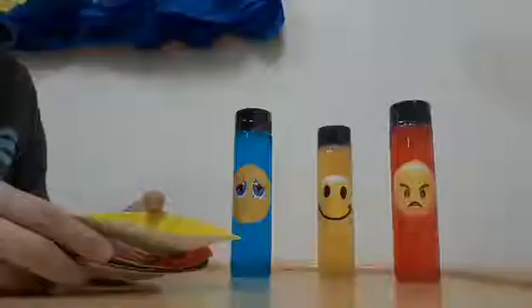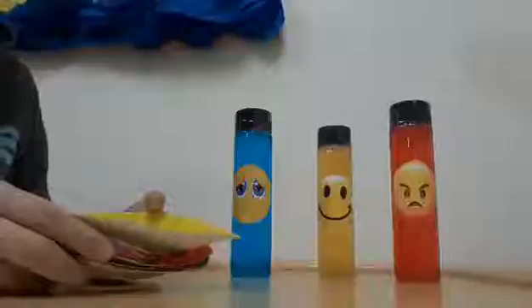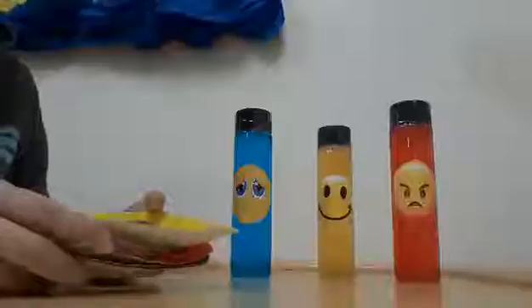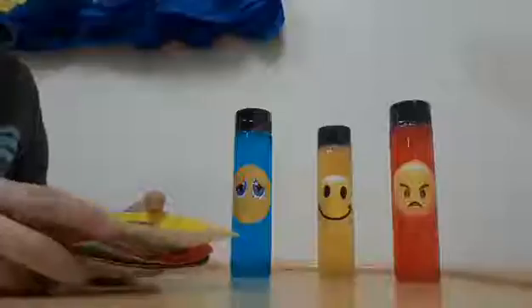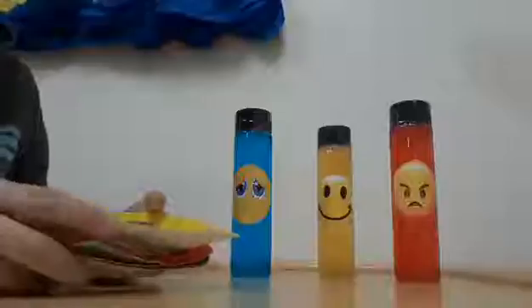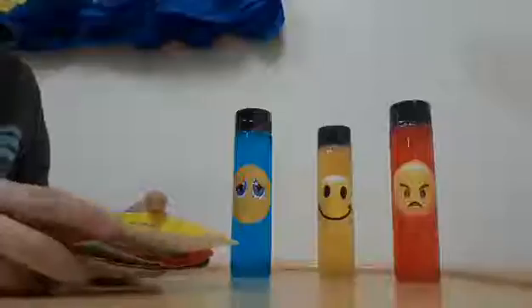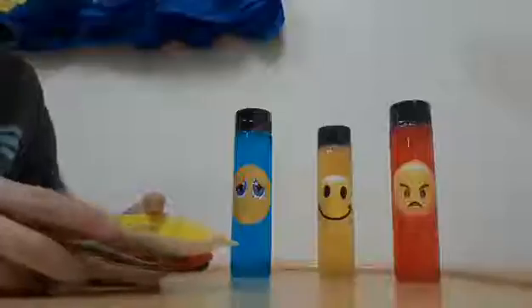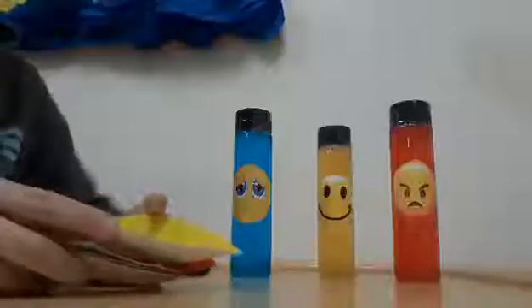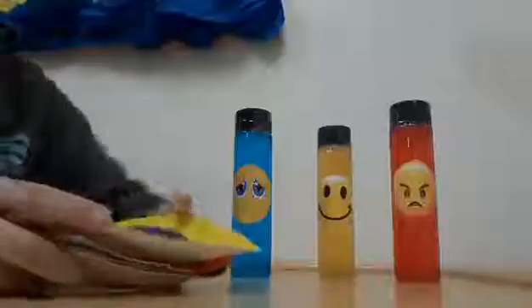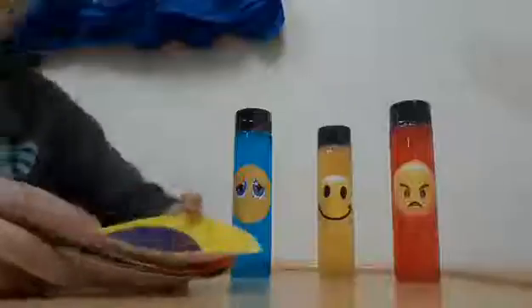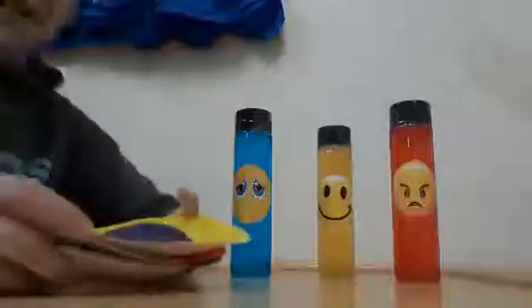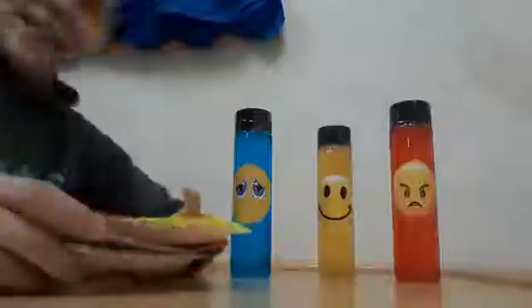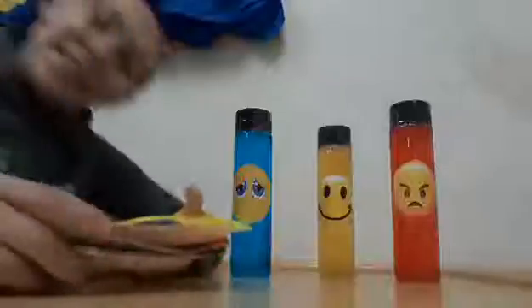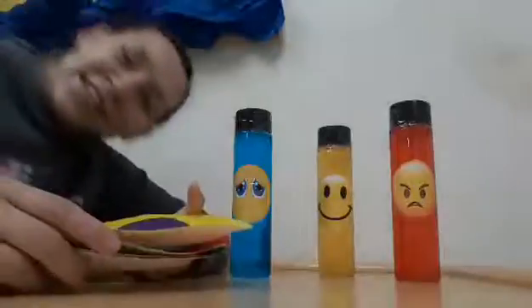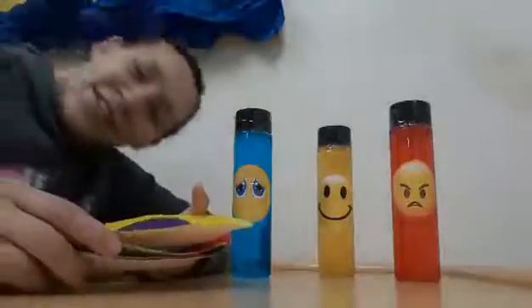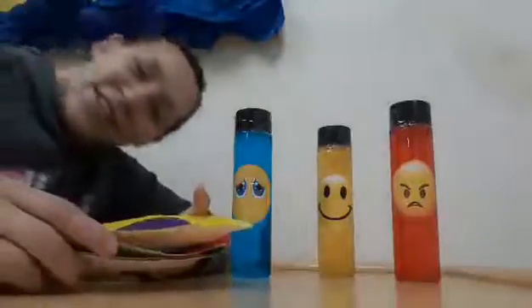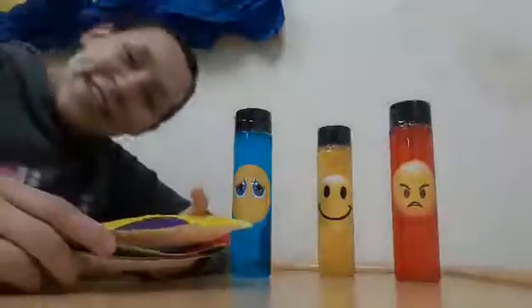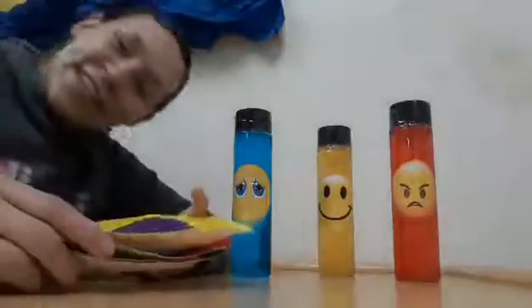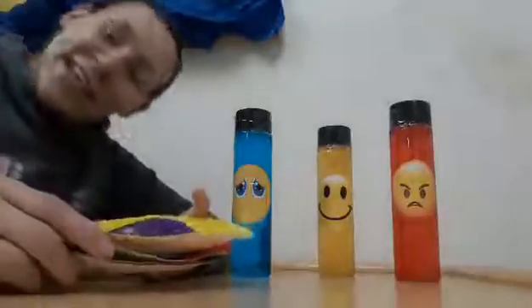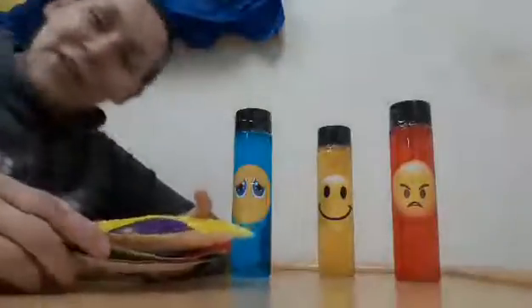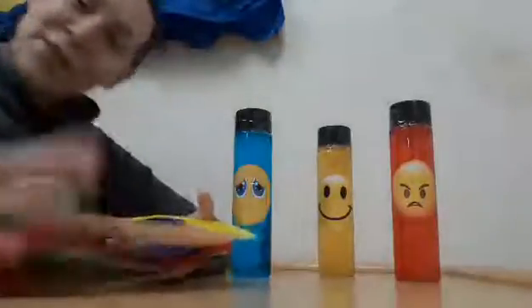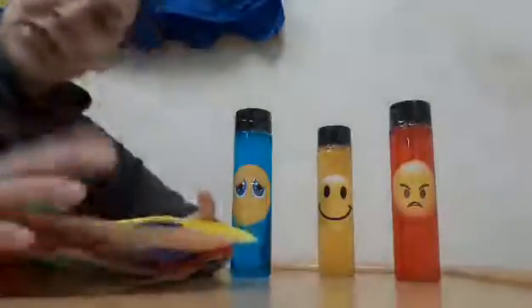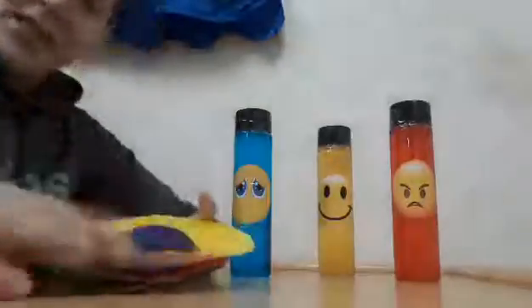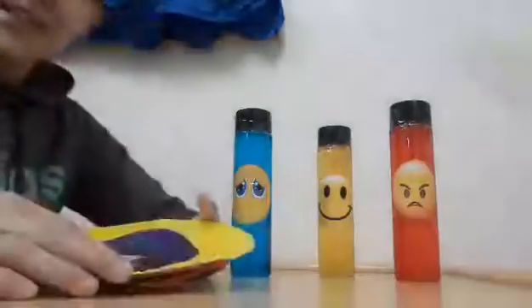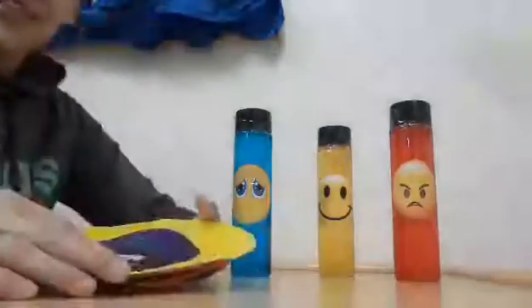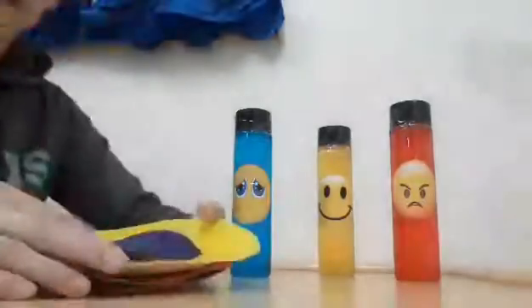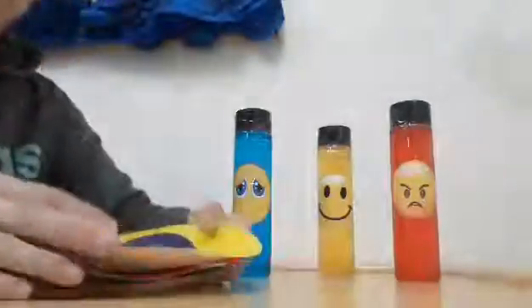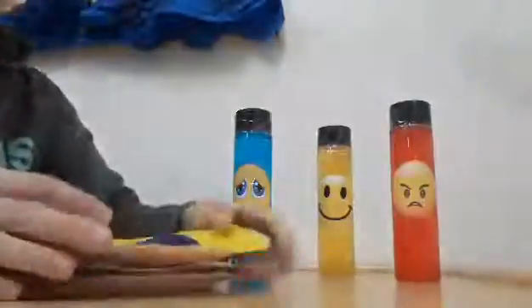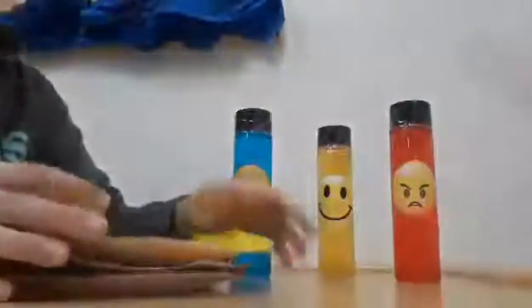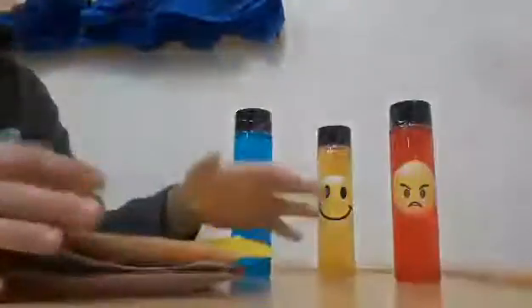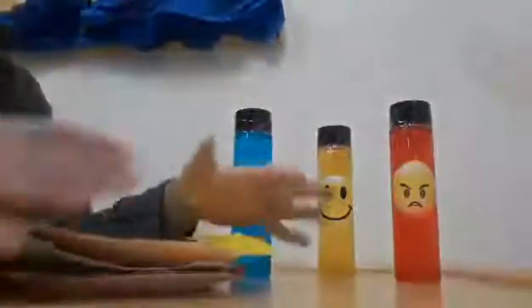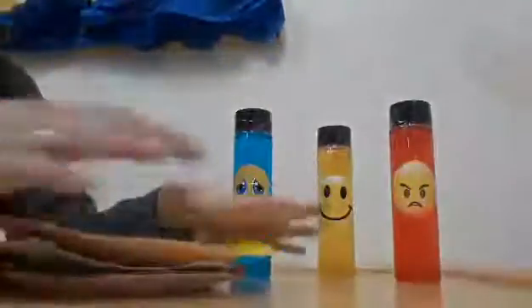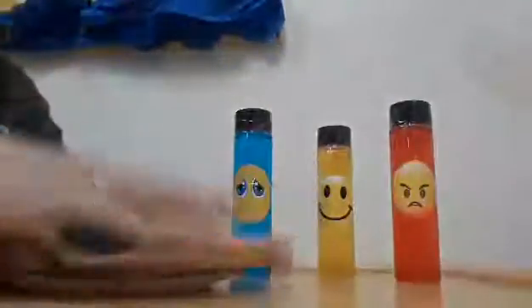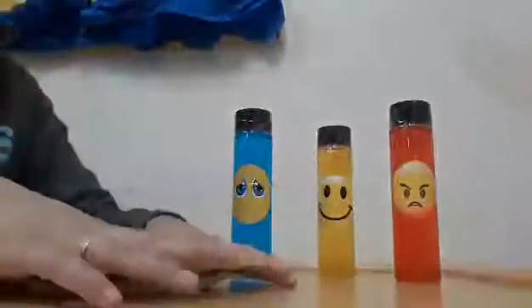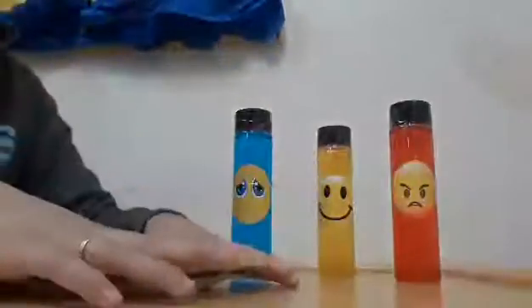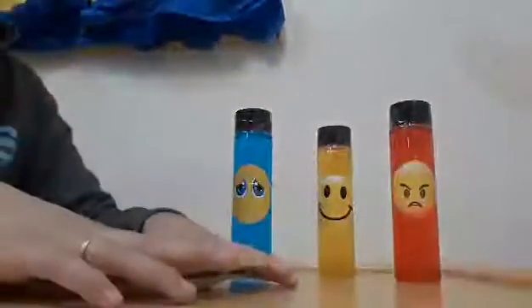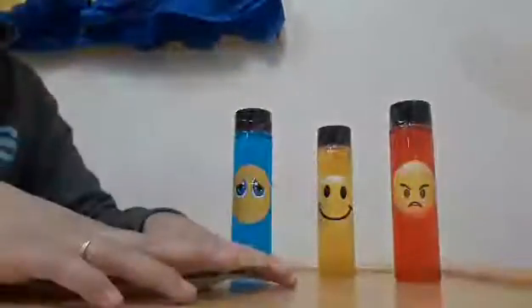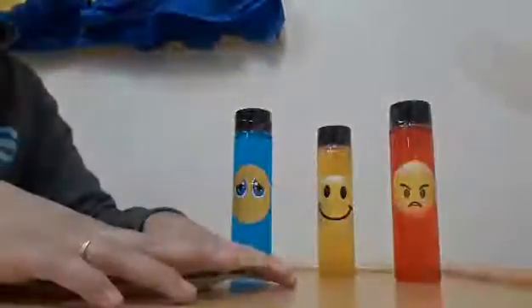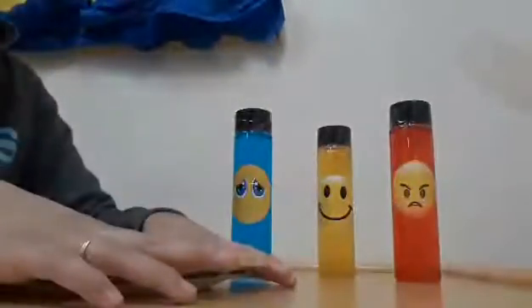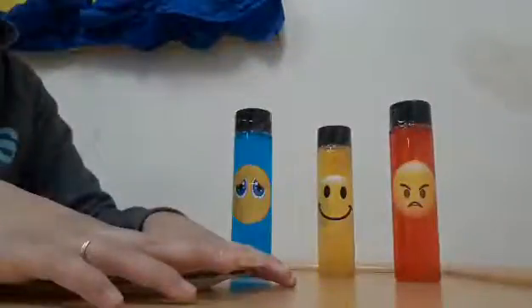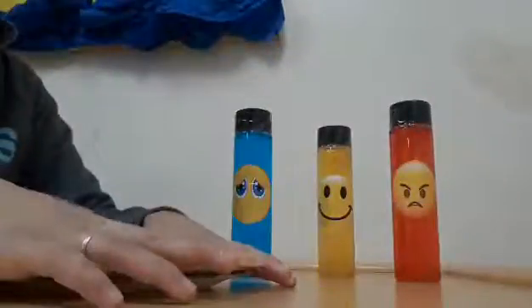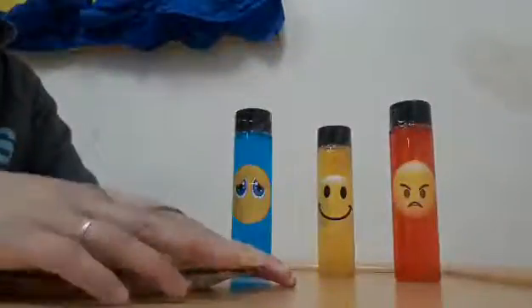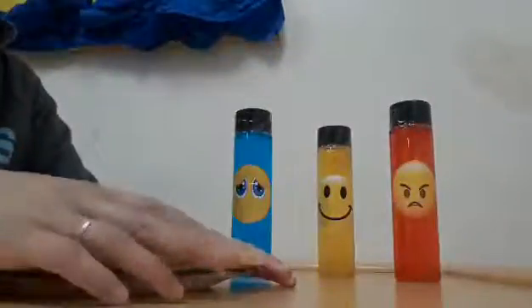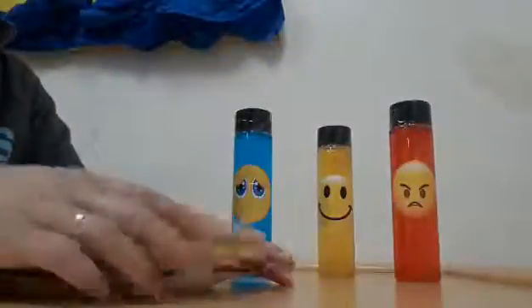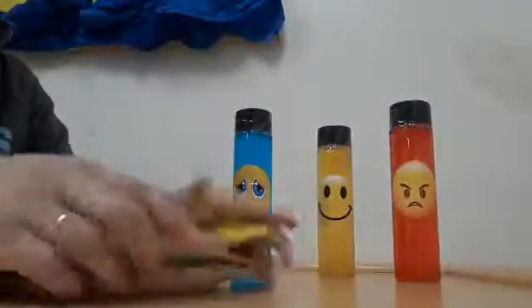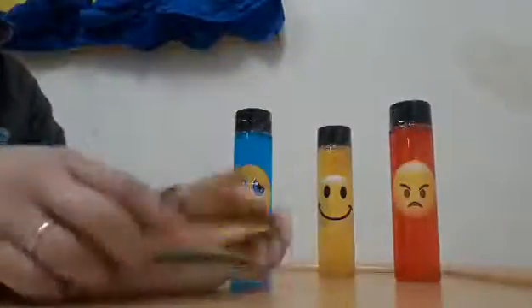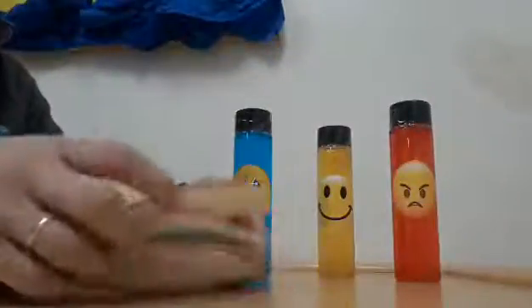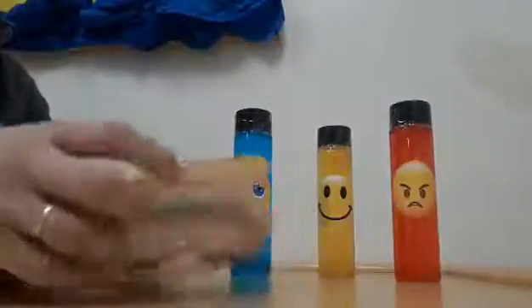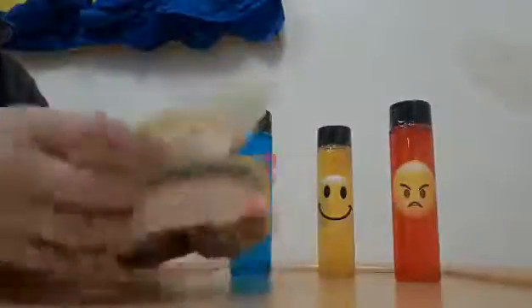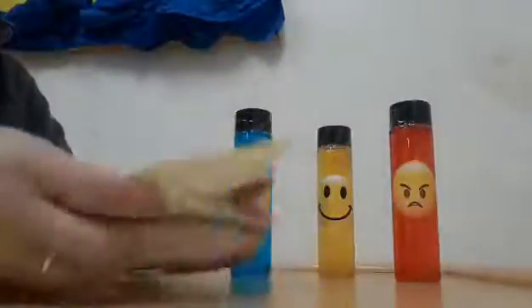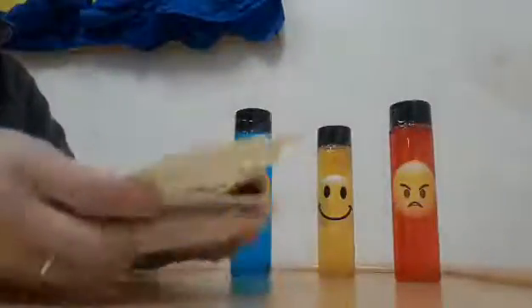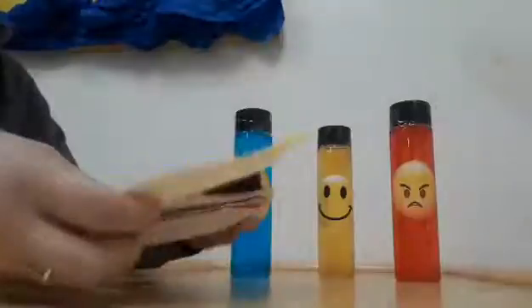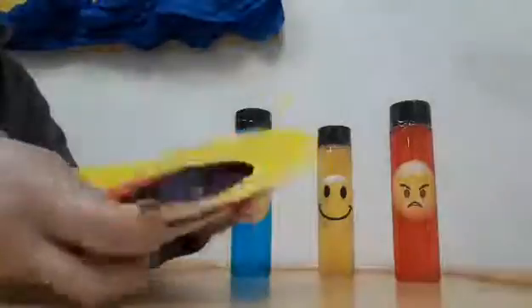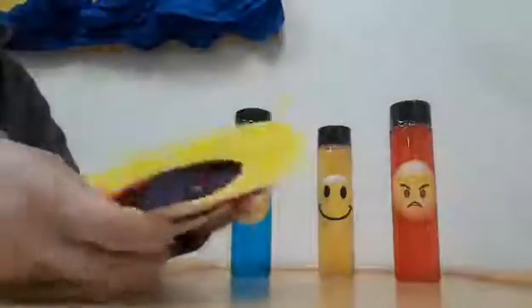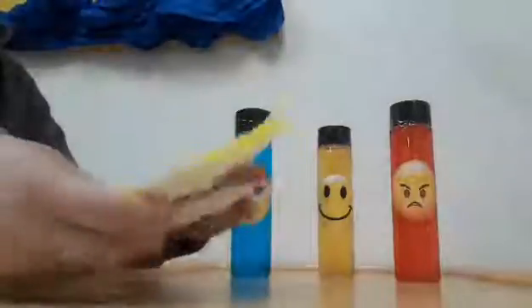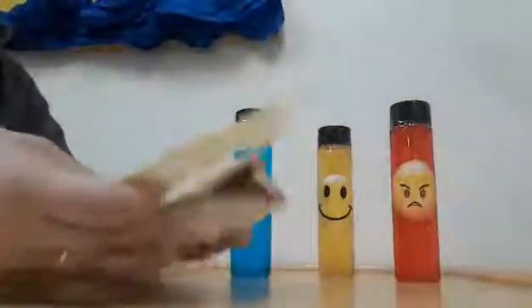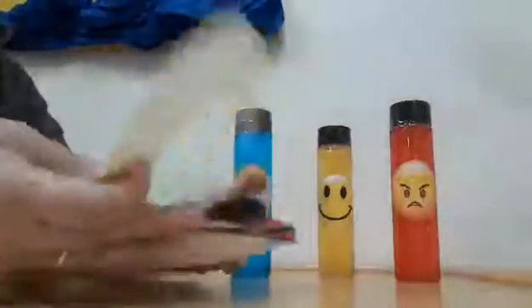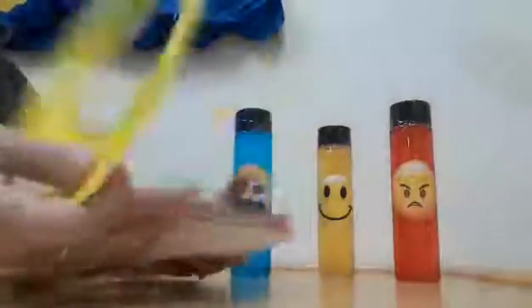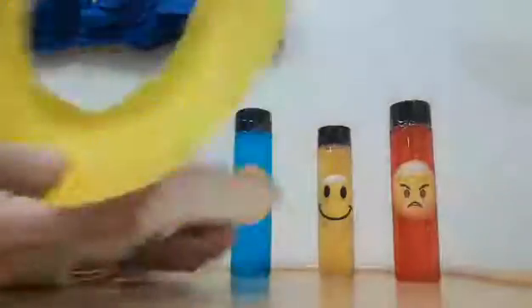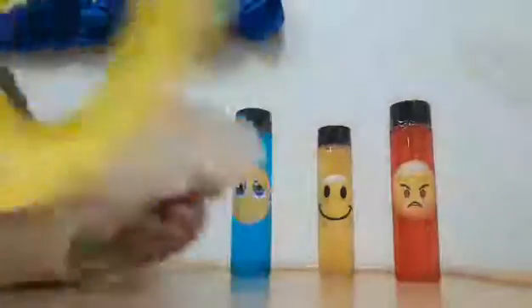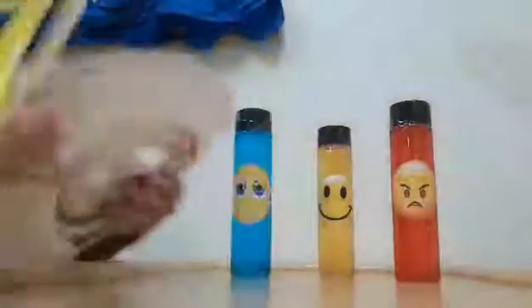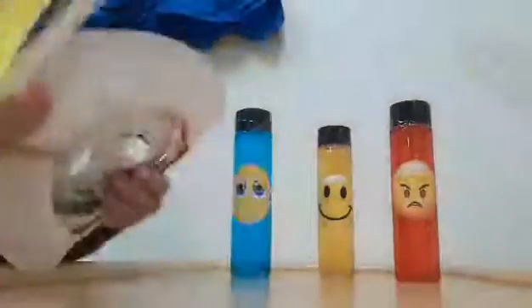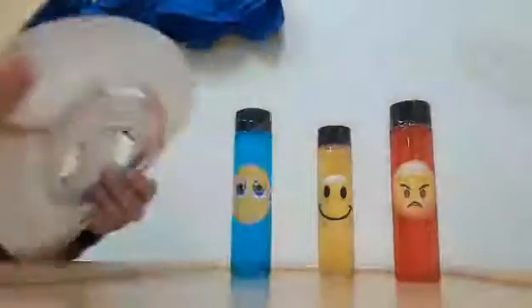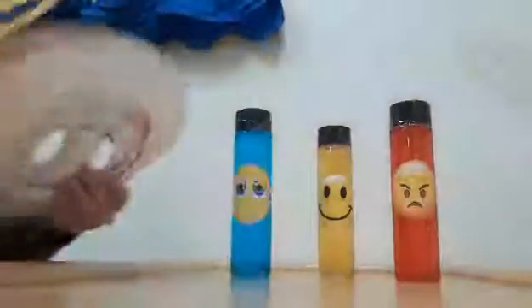Hi friends! Teacher Jessica here with today's activity. In today's activity we're doing our ring toss to our emotions.